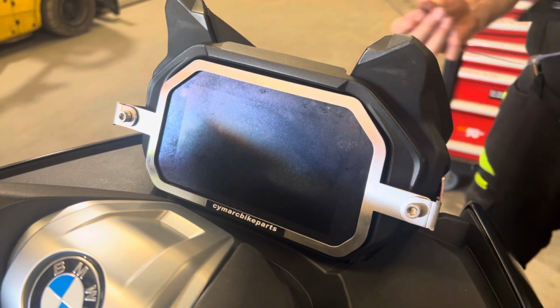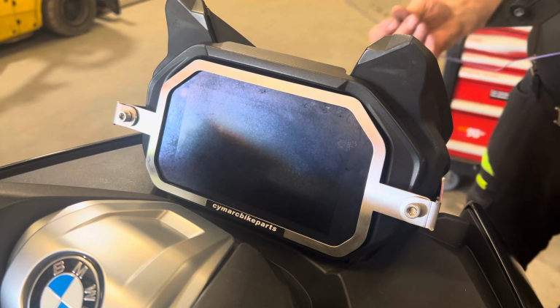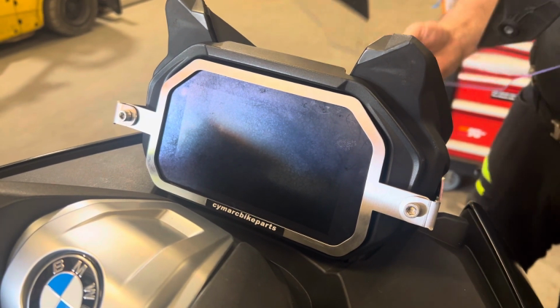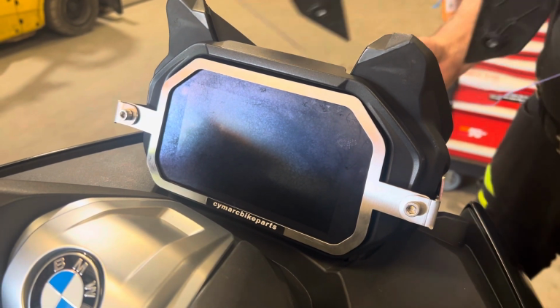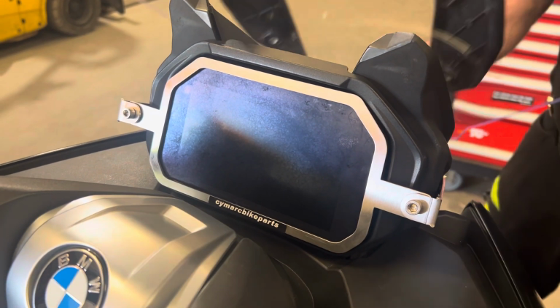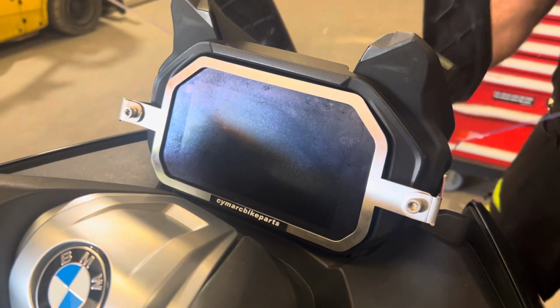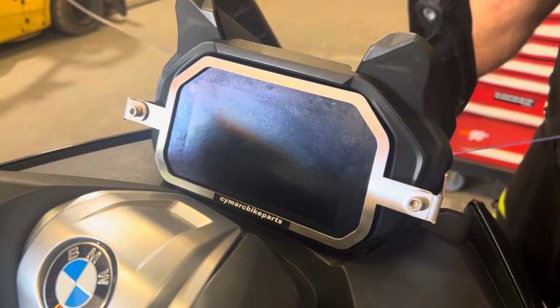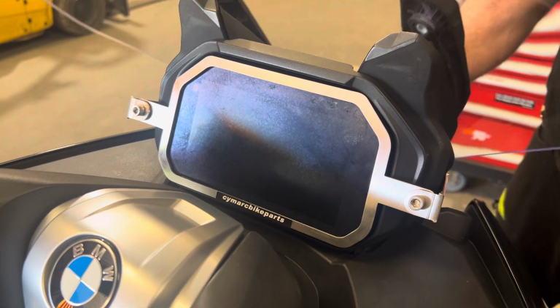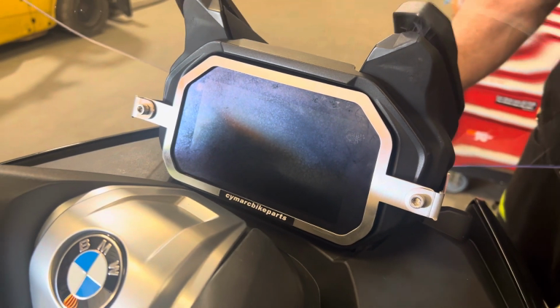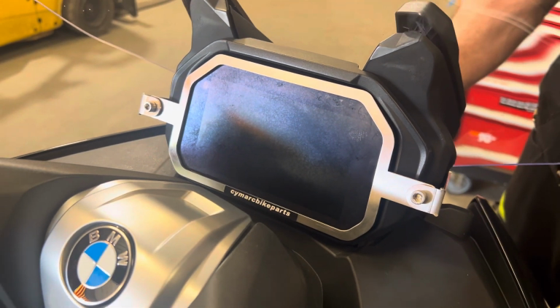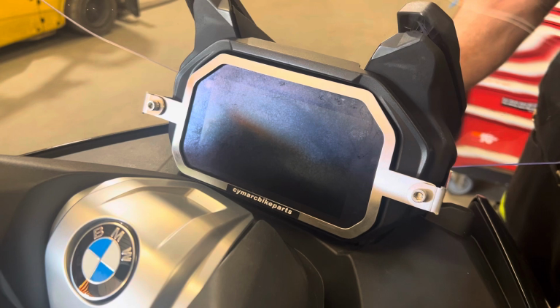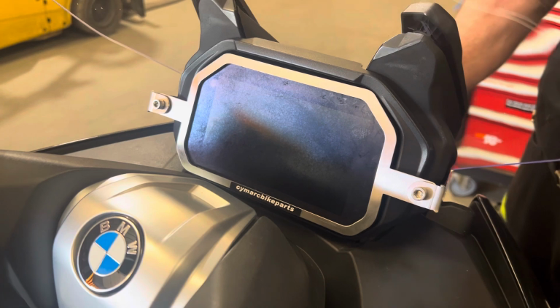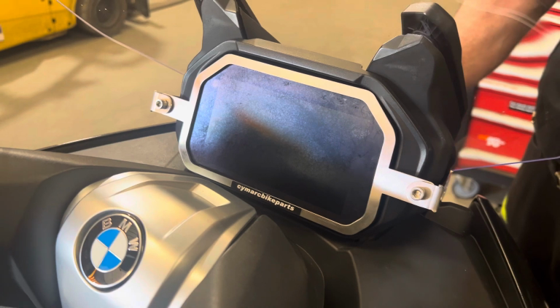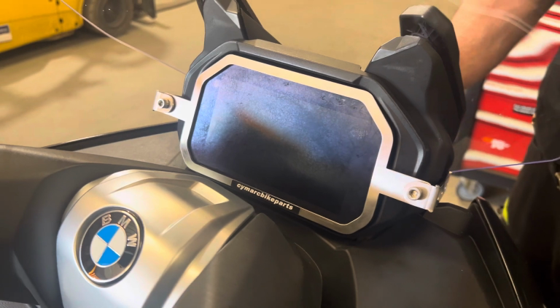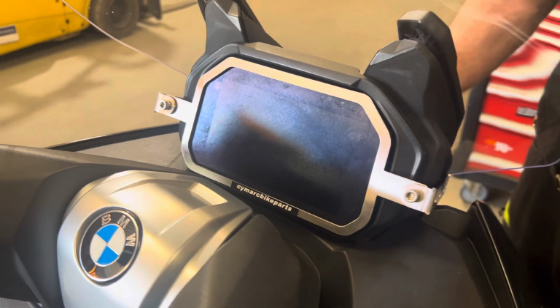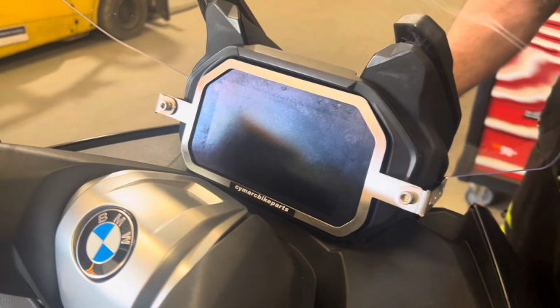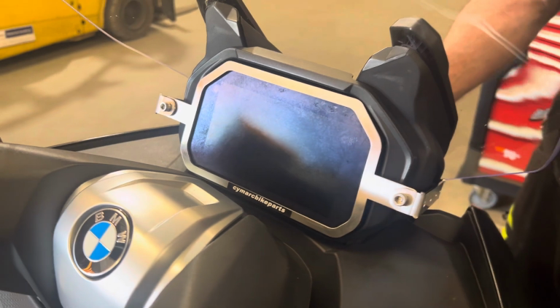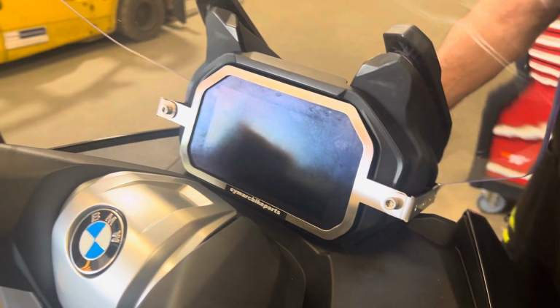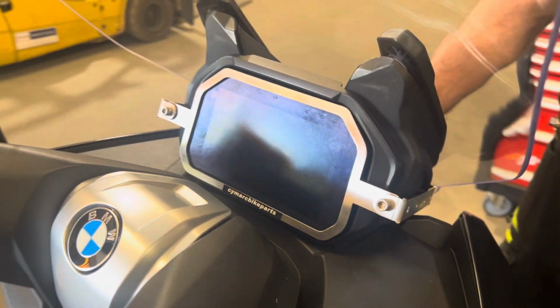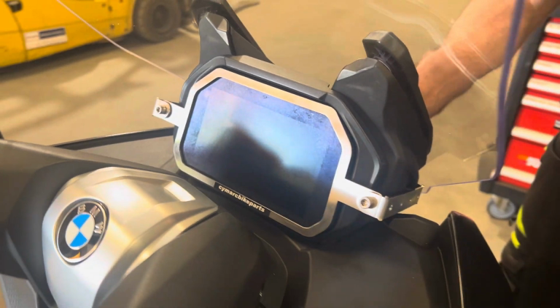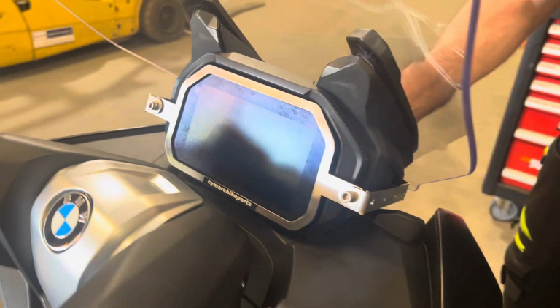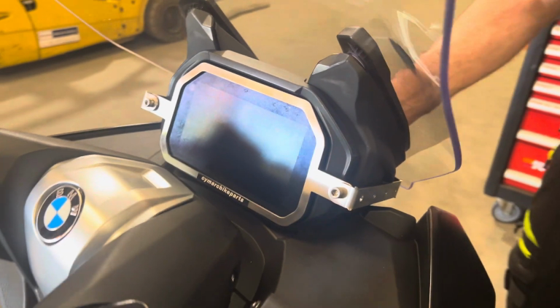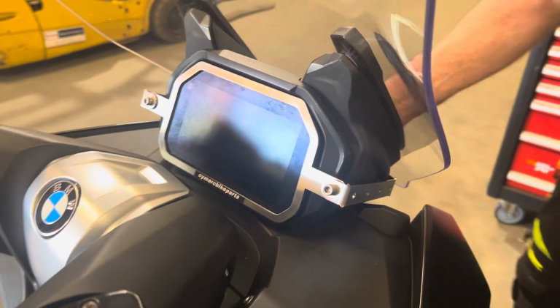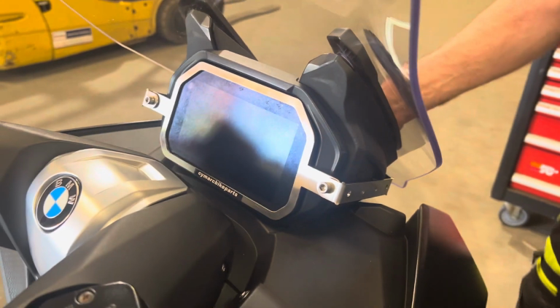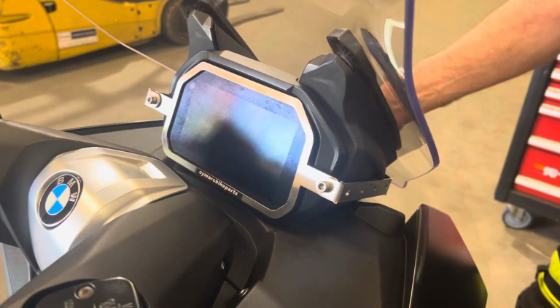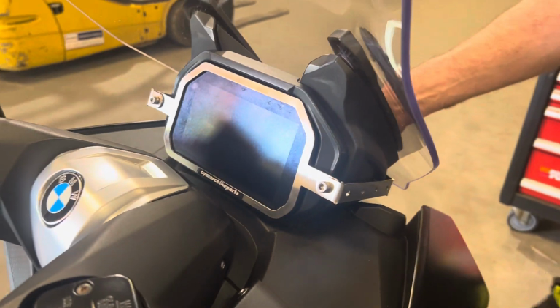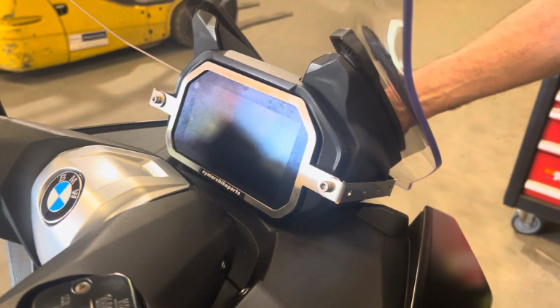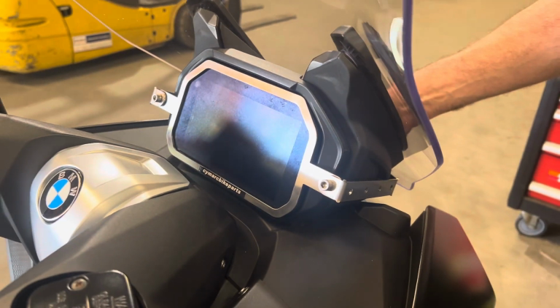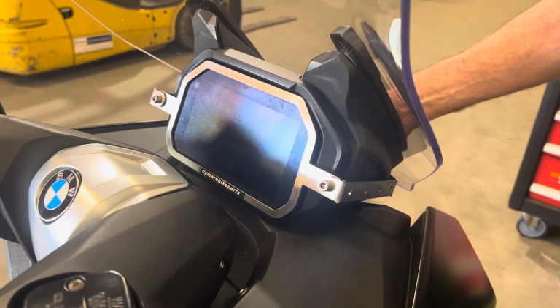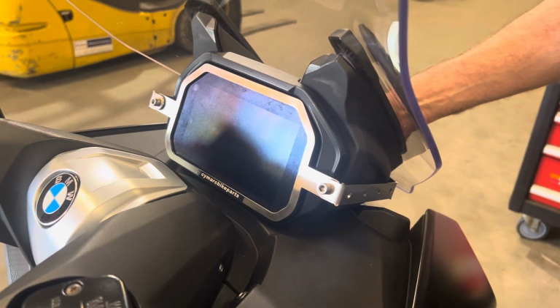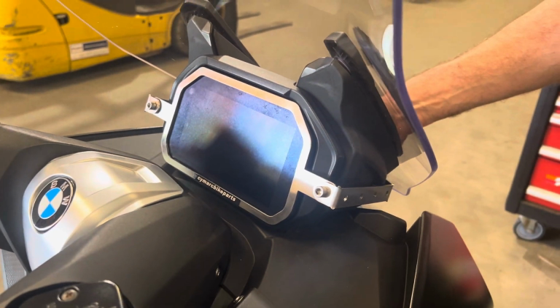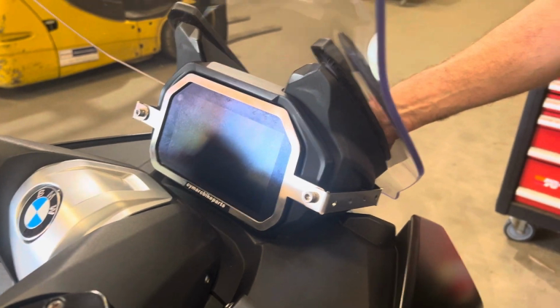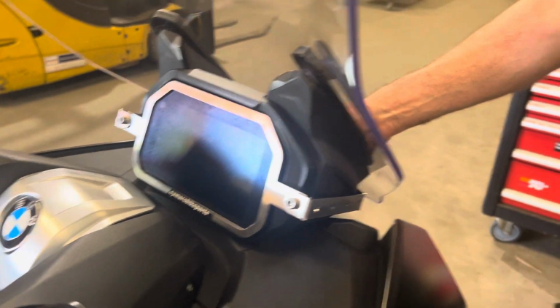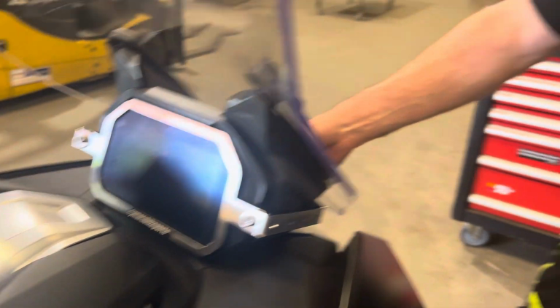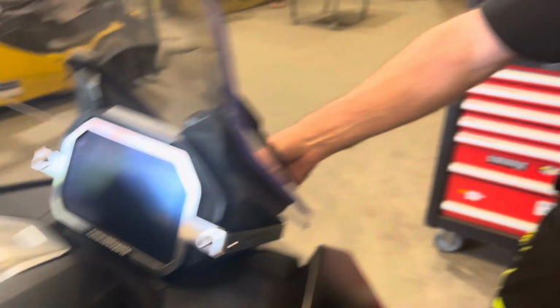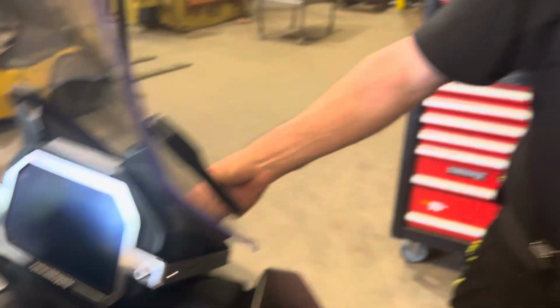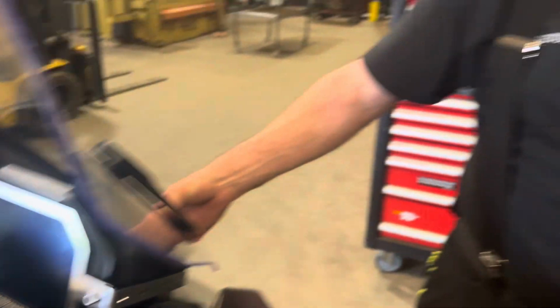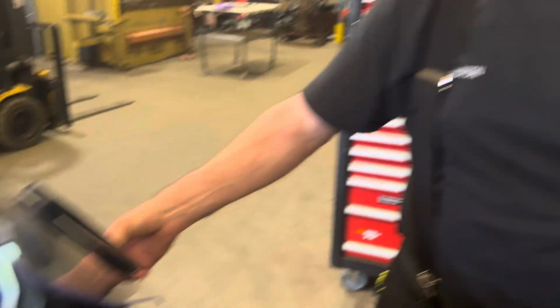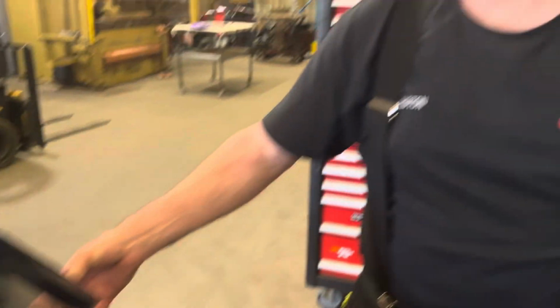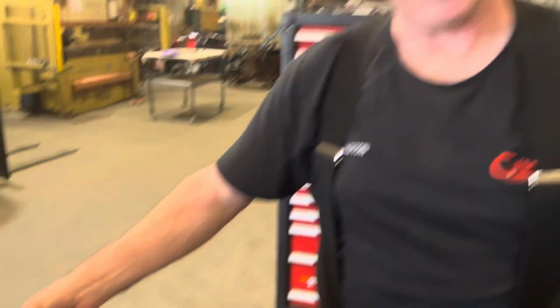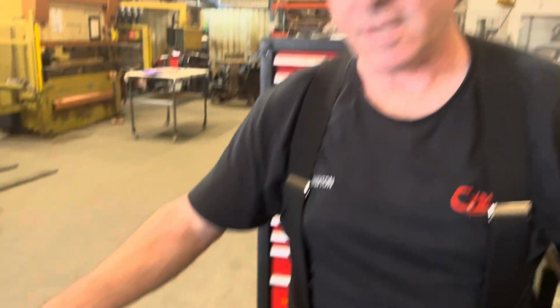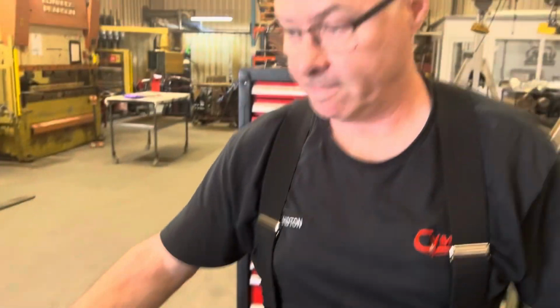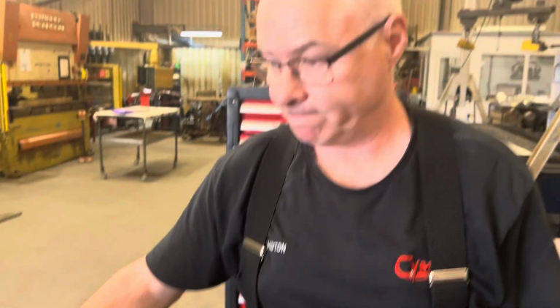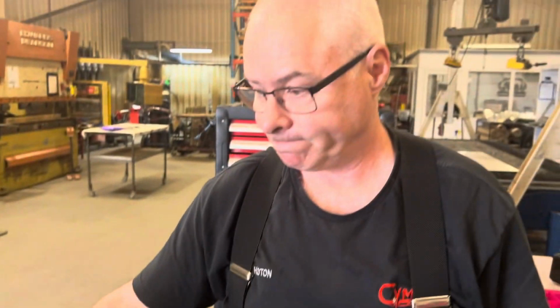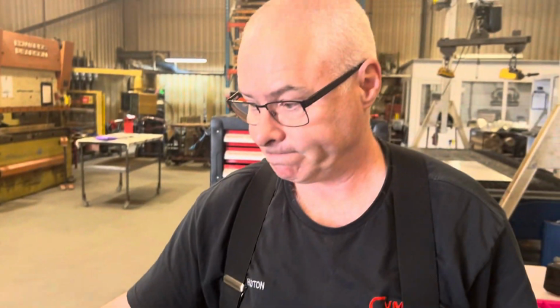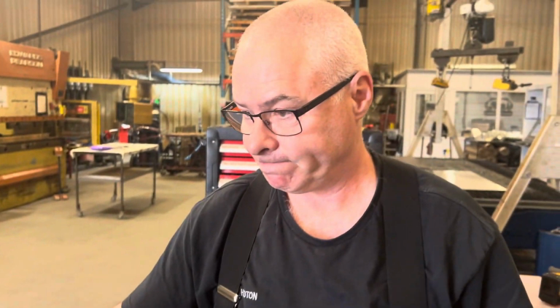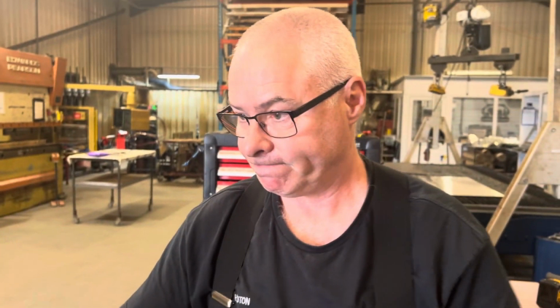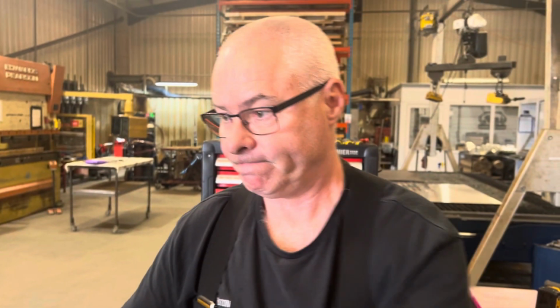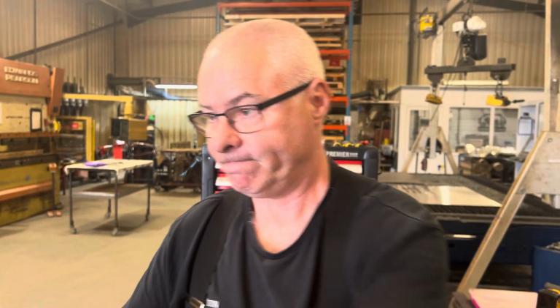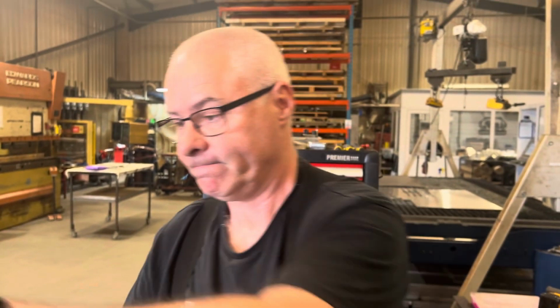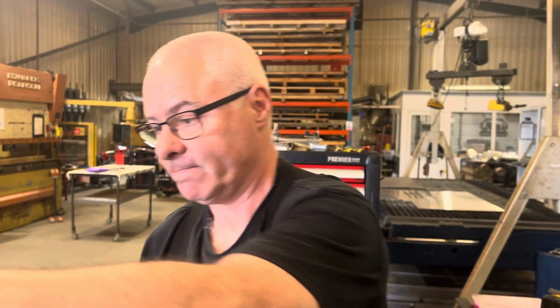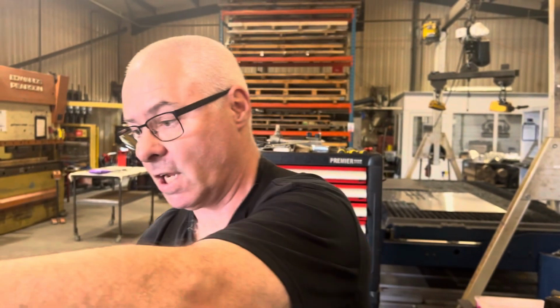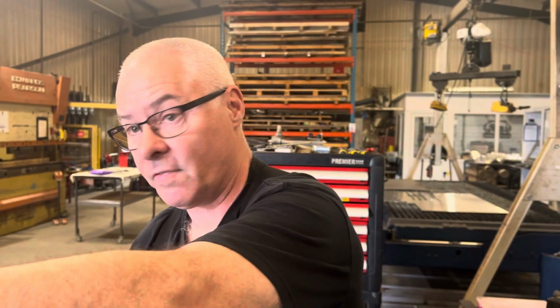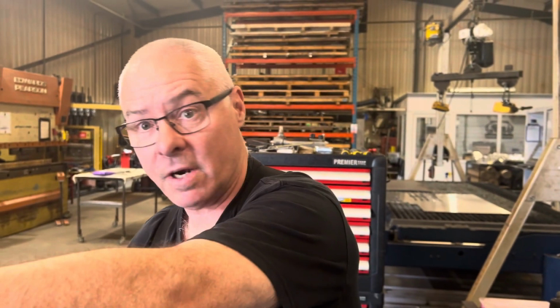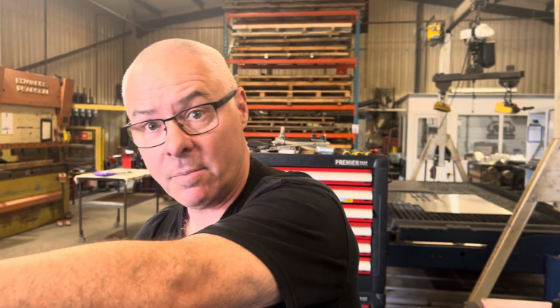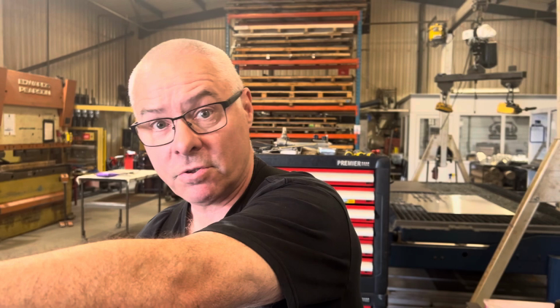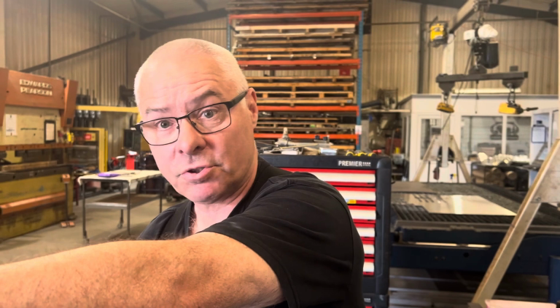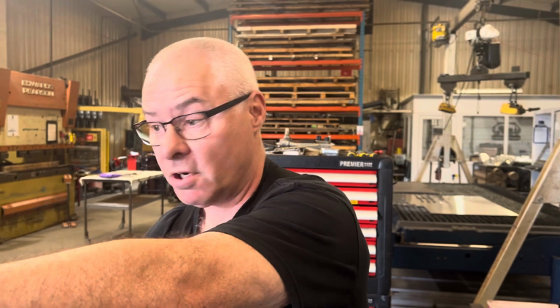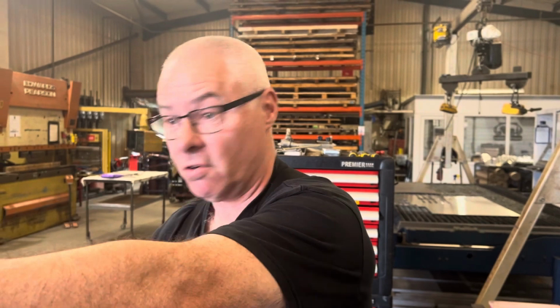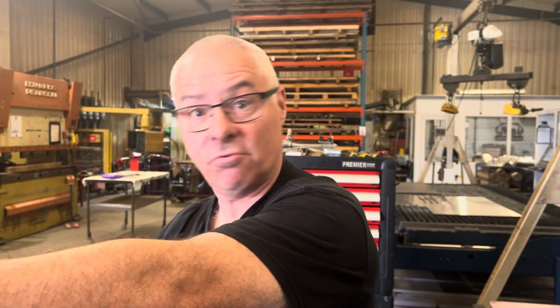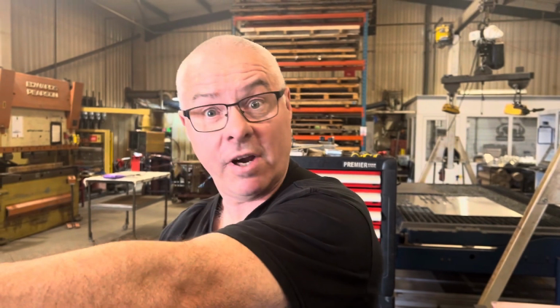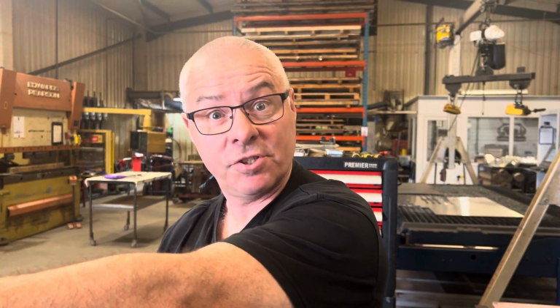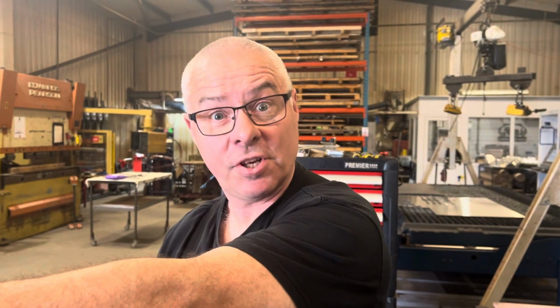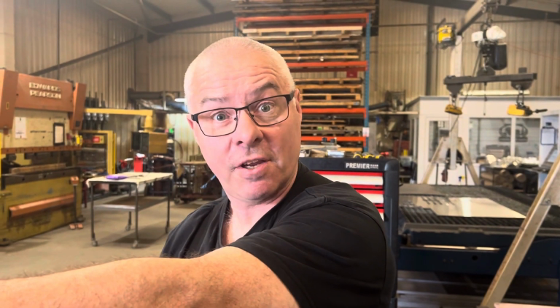And finally, refit the screen and that's the product fitted. Thank you very much — ride safe.